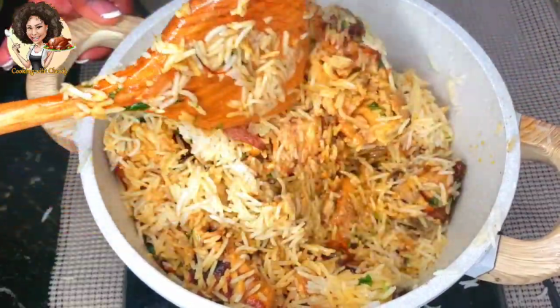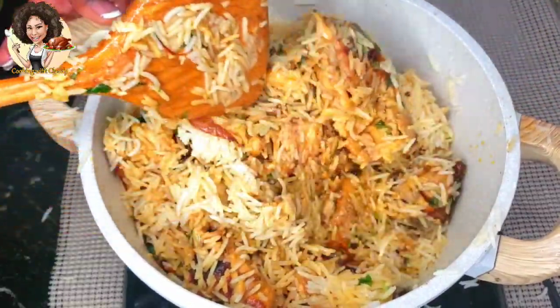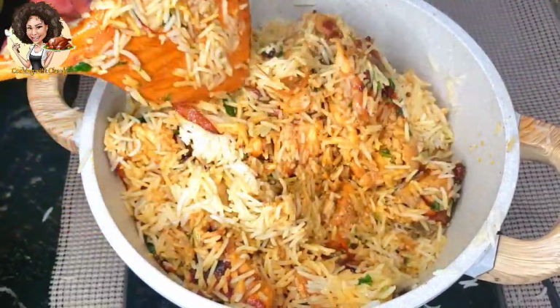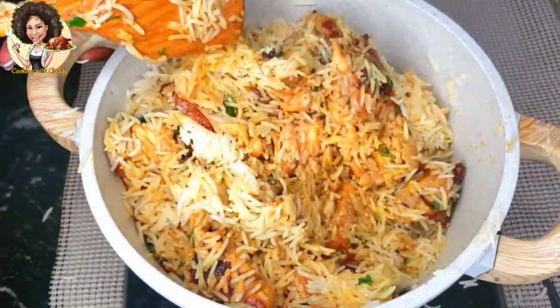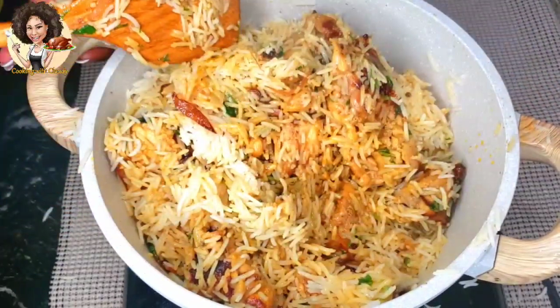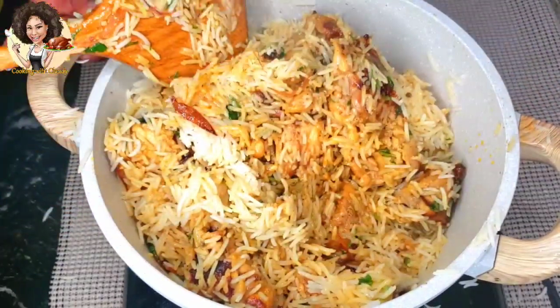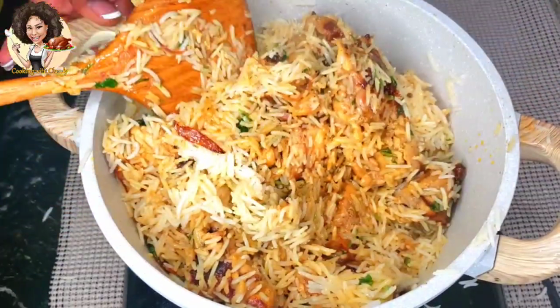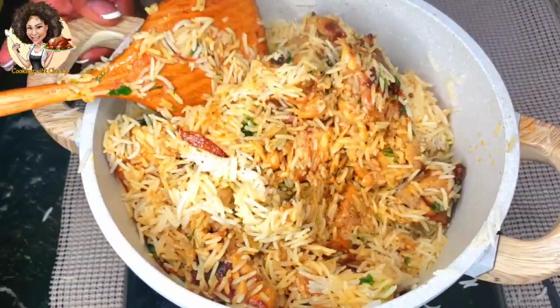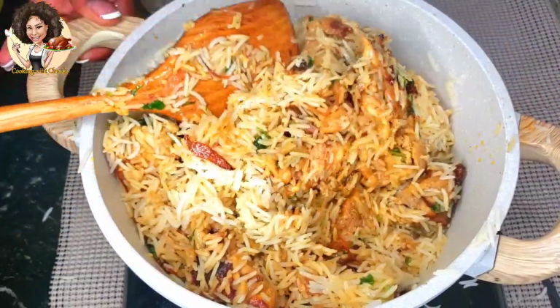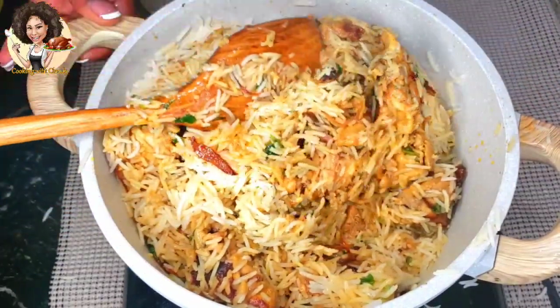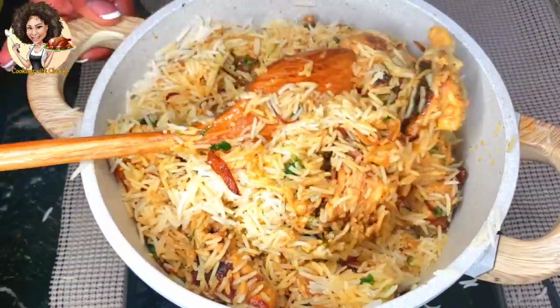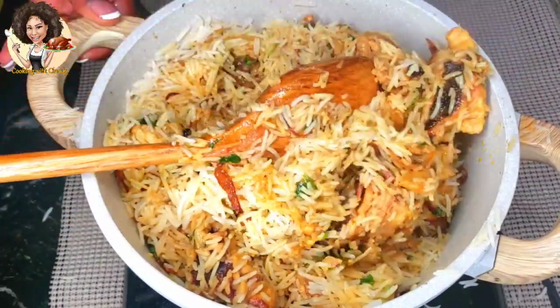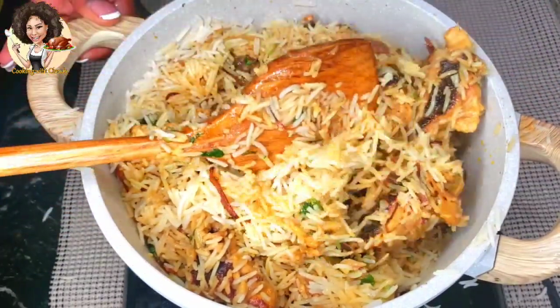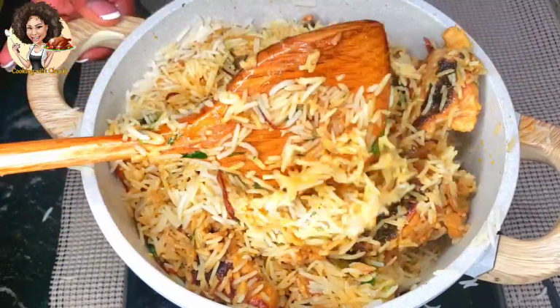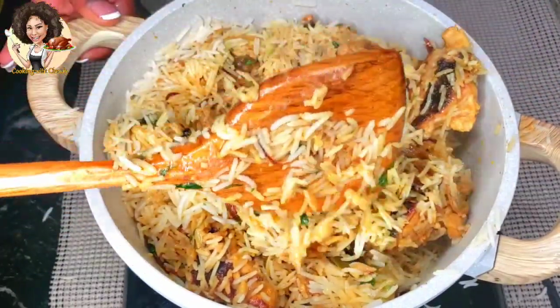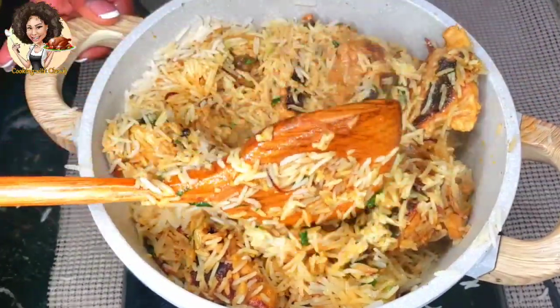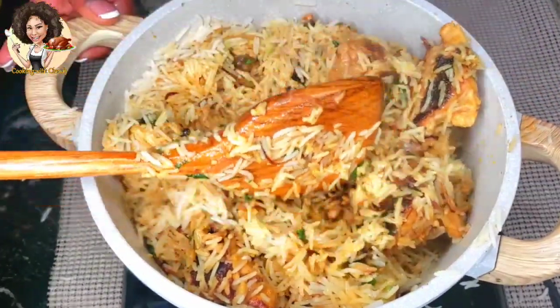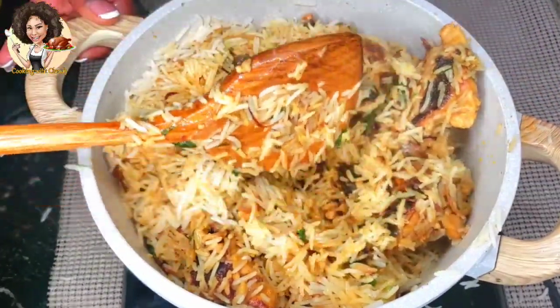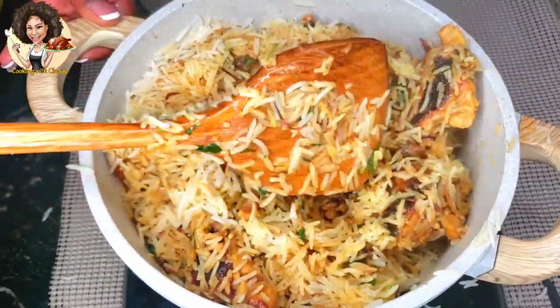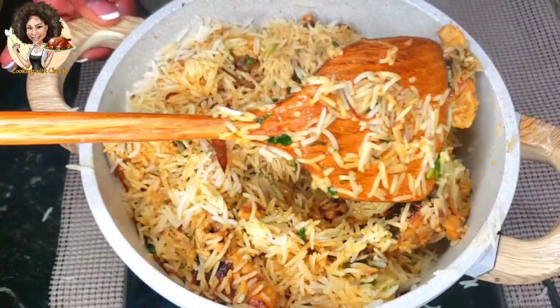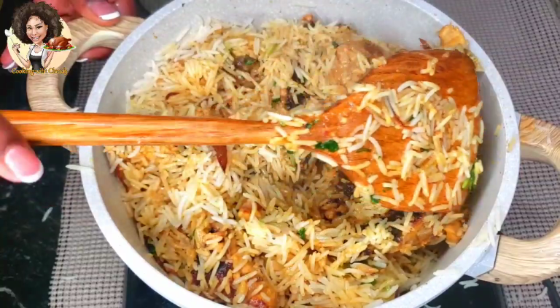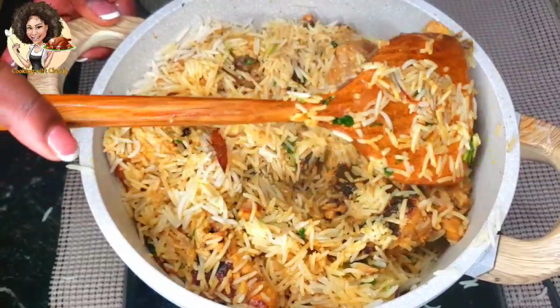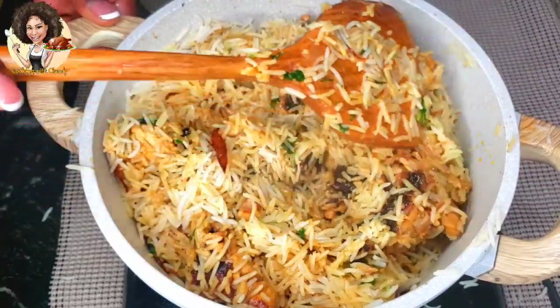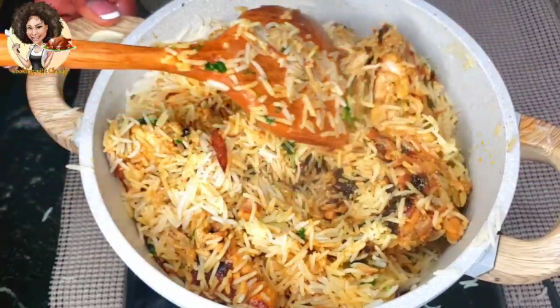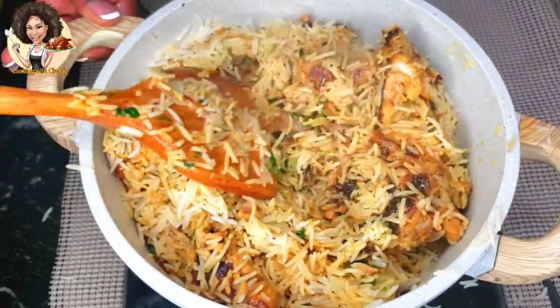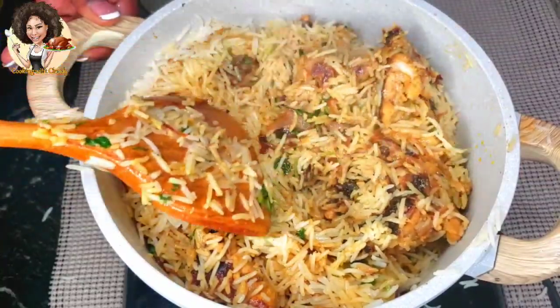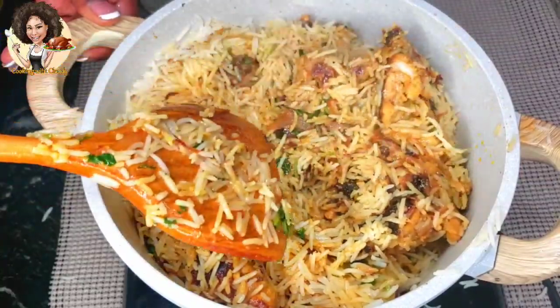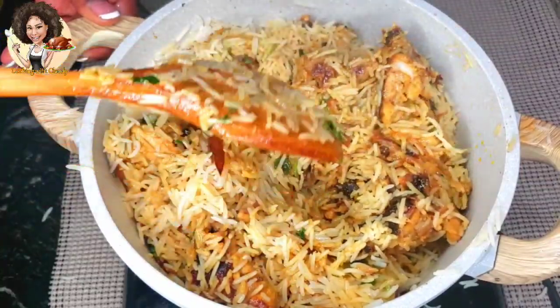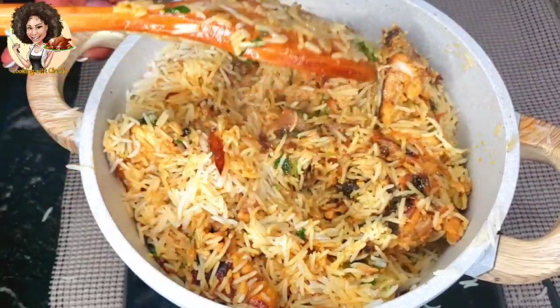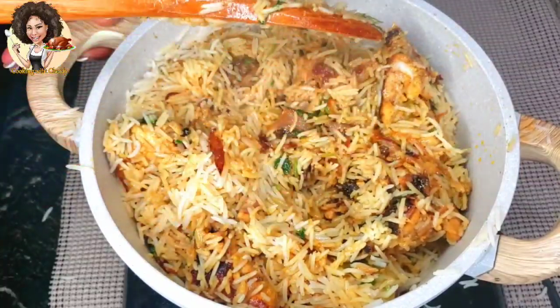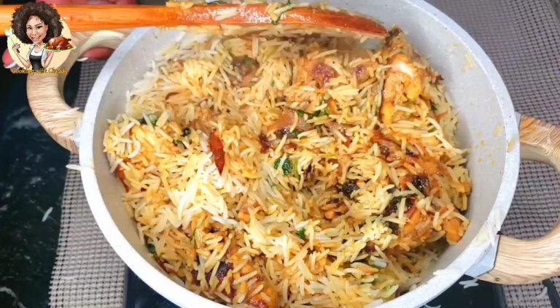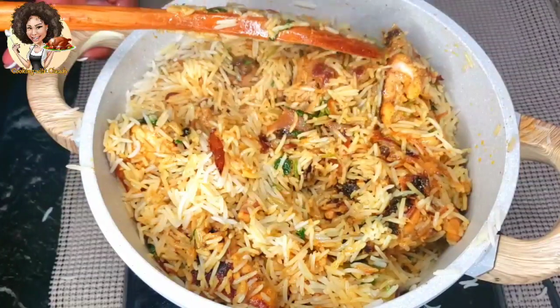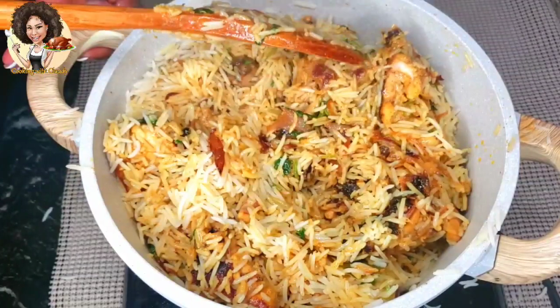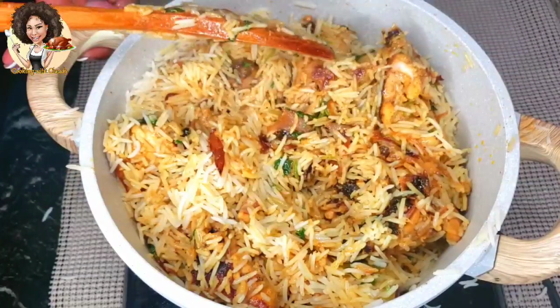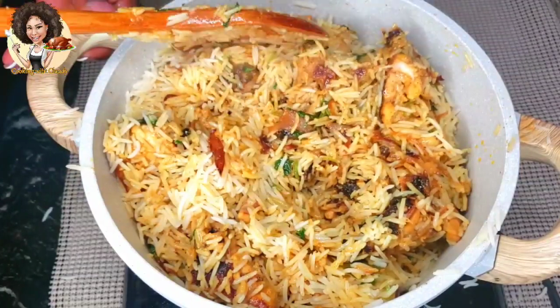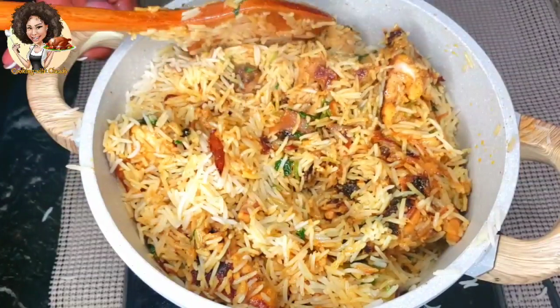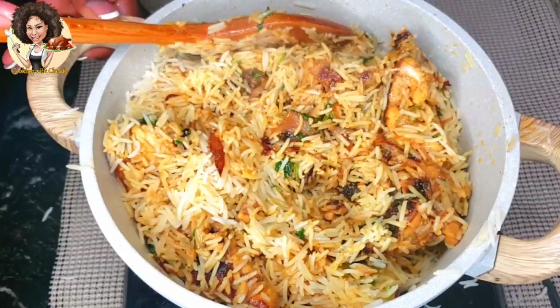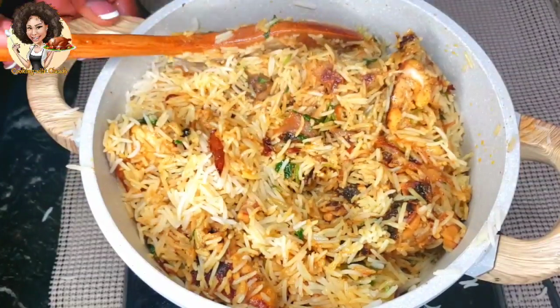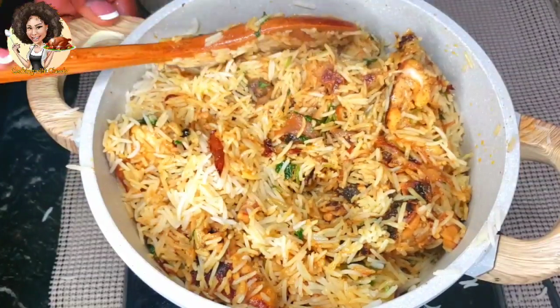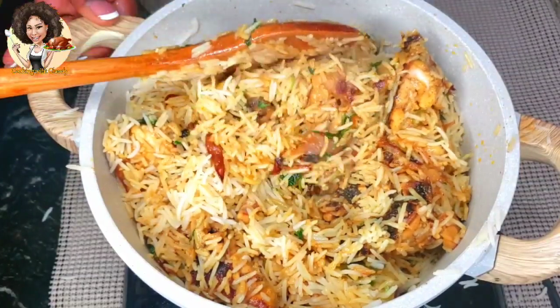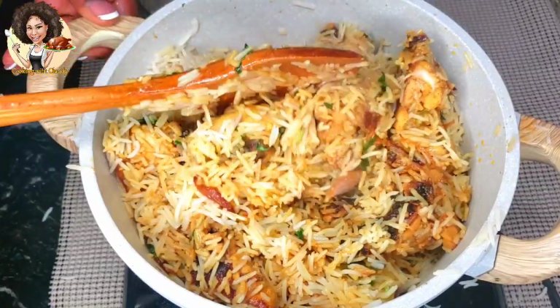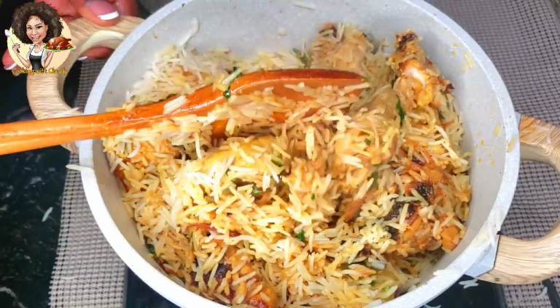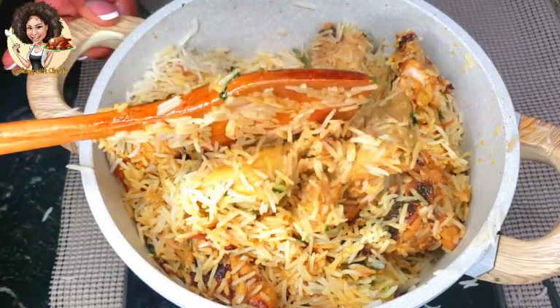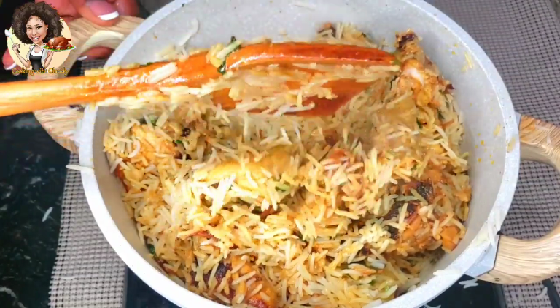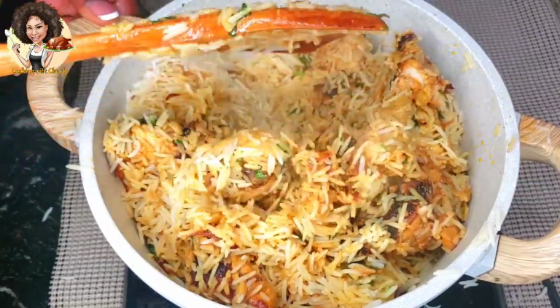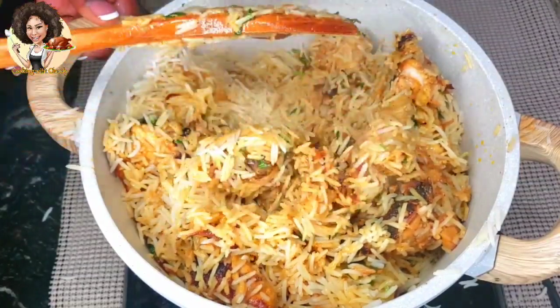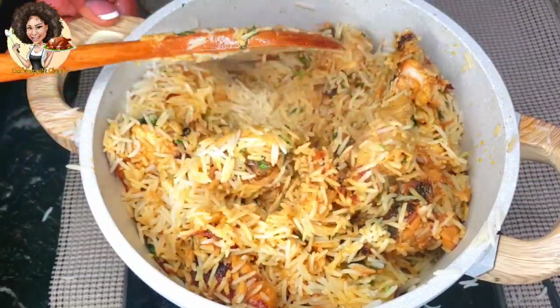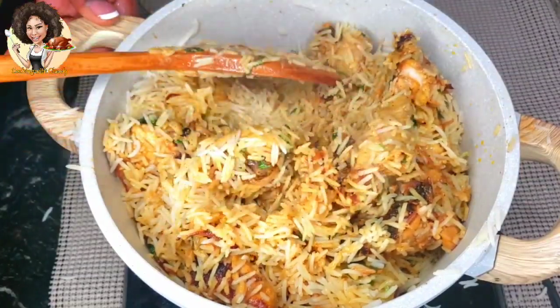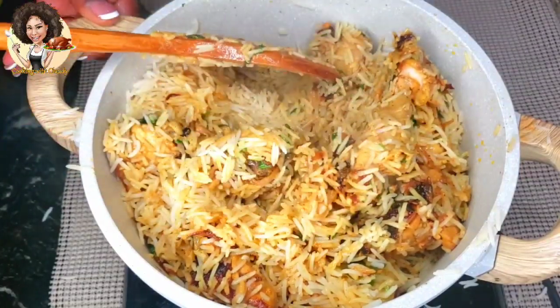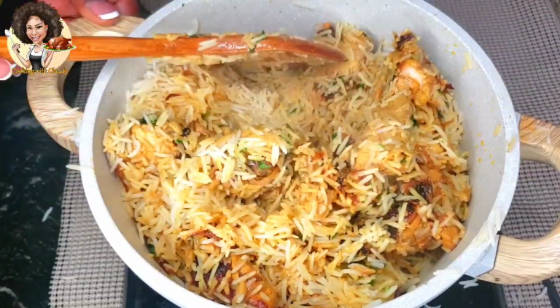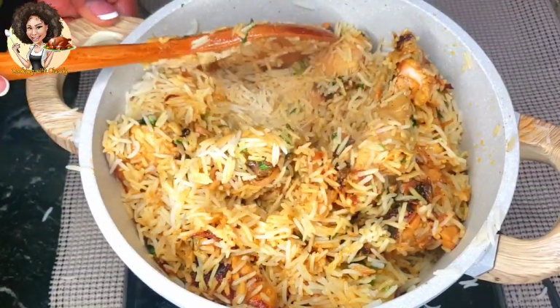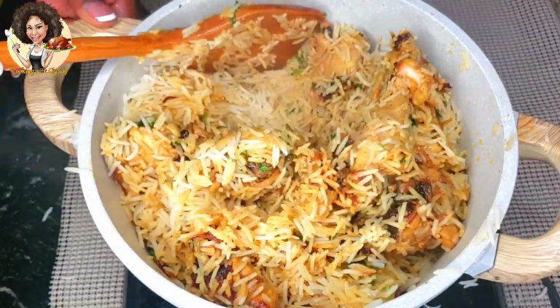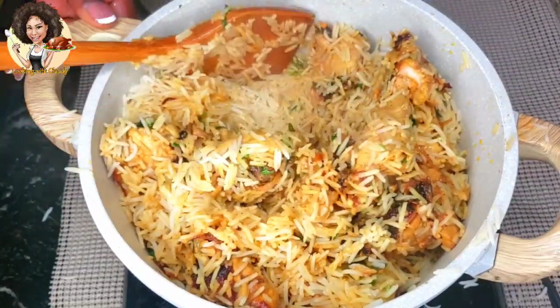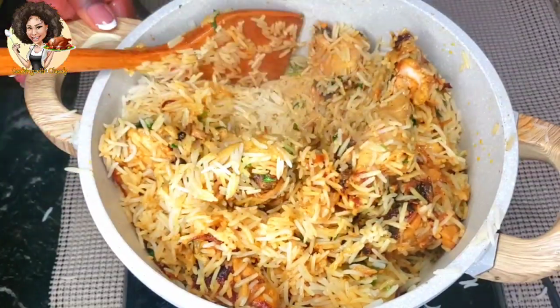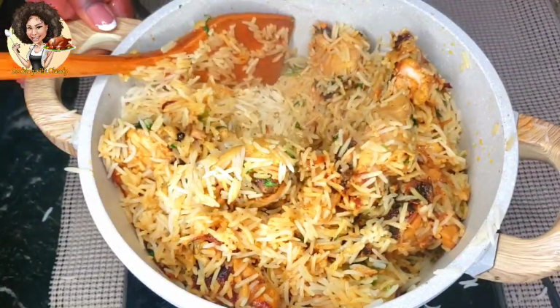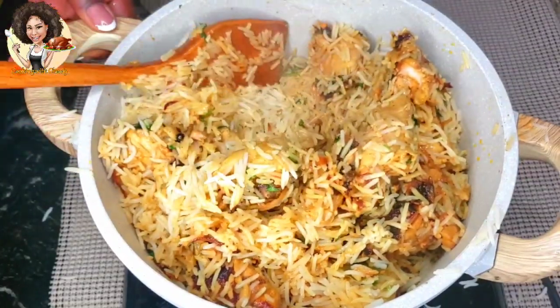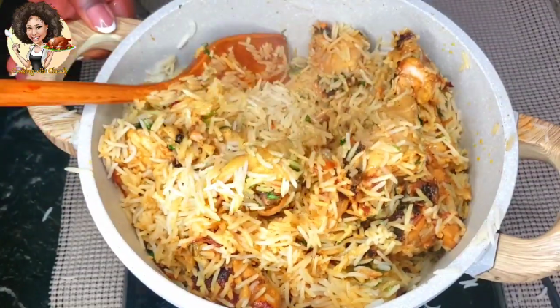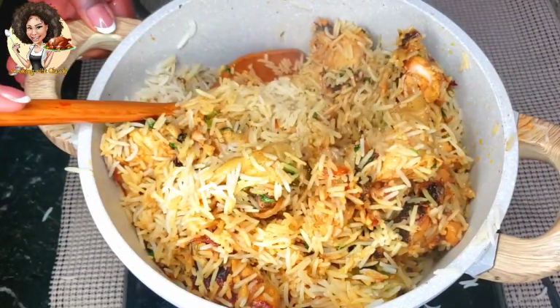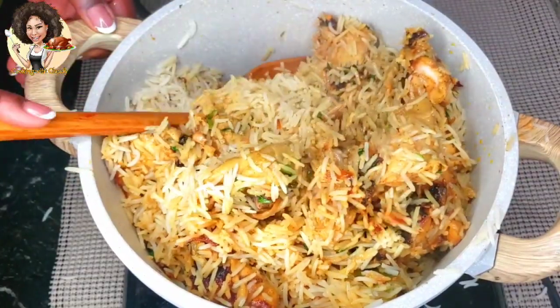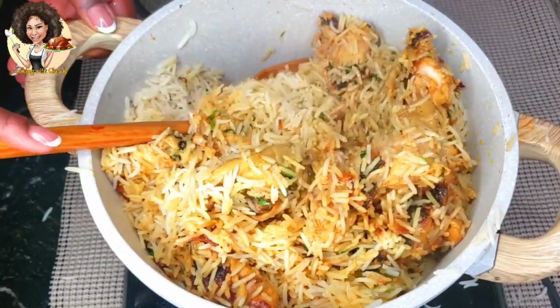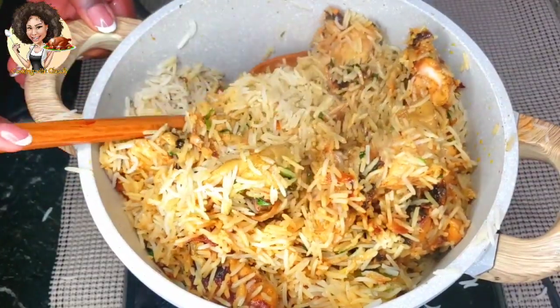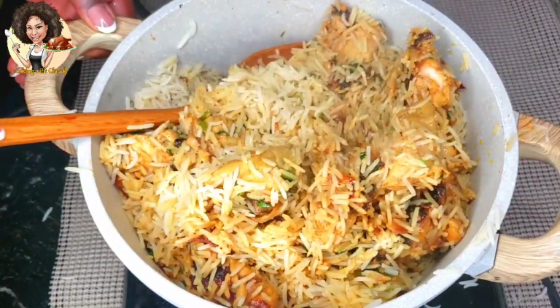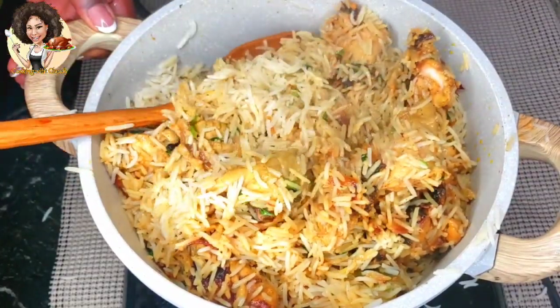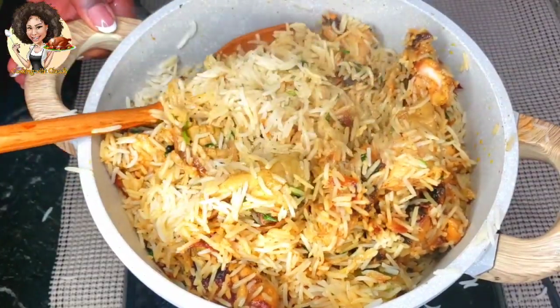Especially dishes that have the garam masala in it. It just gives it this aroma that I don't even know how to explain.